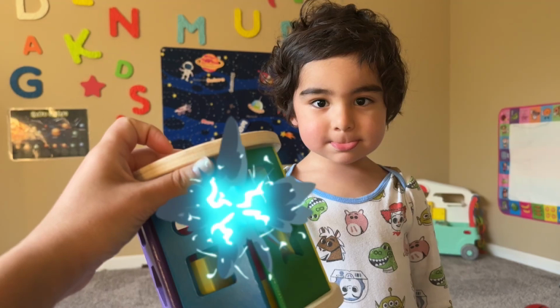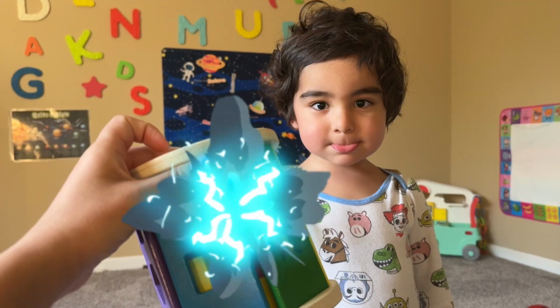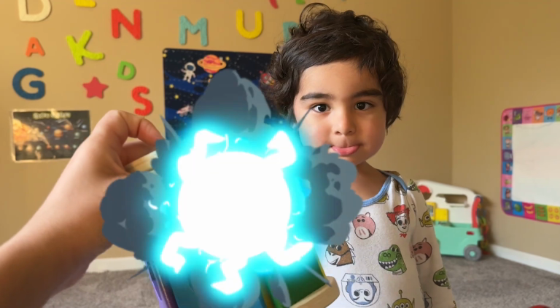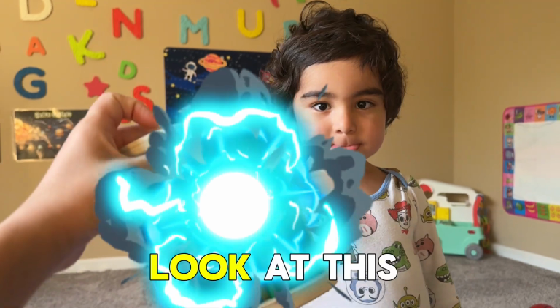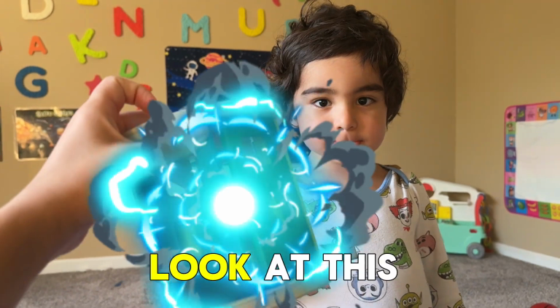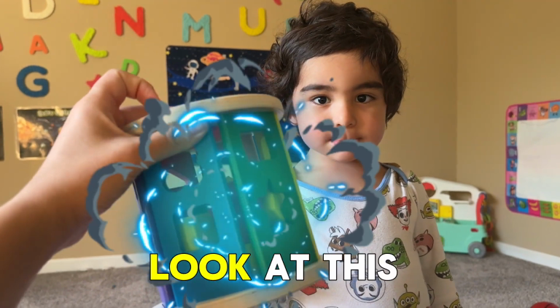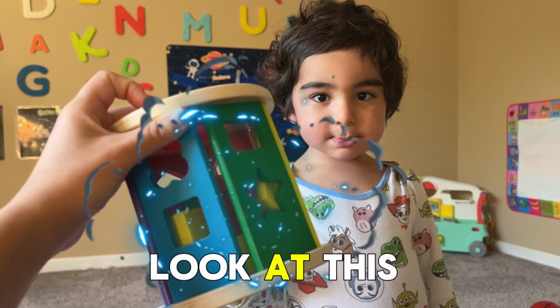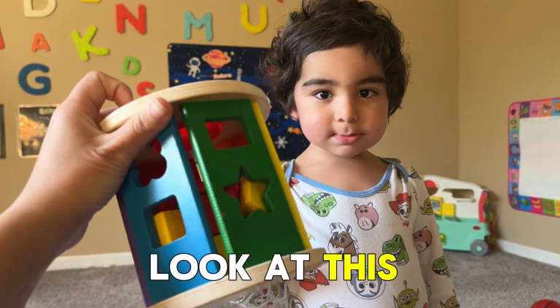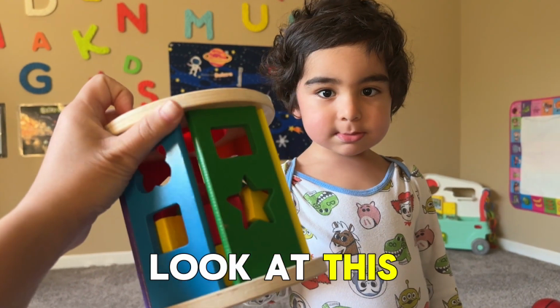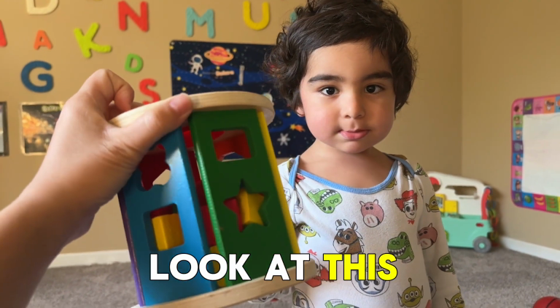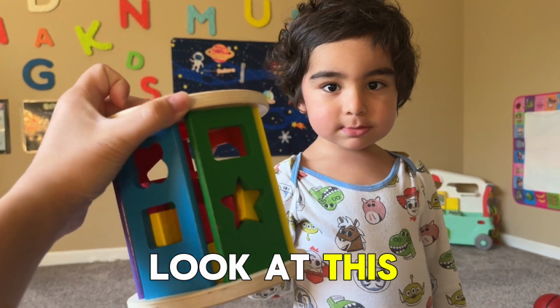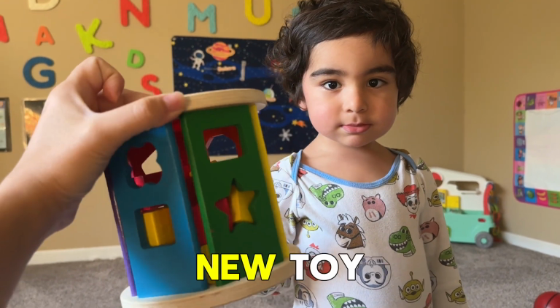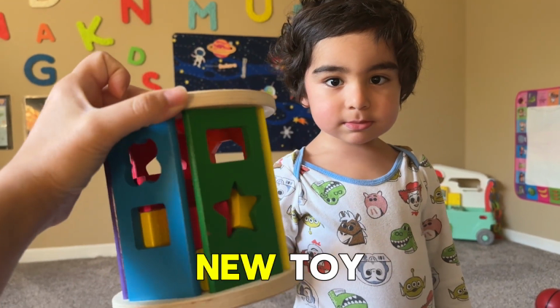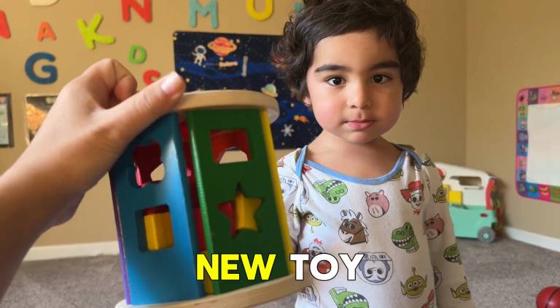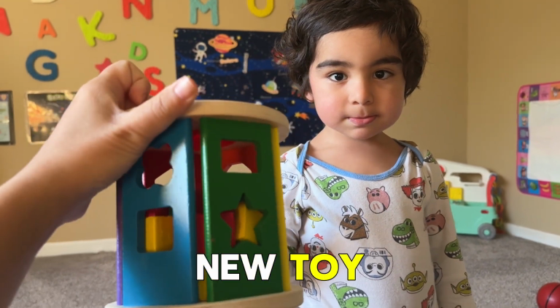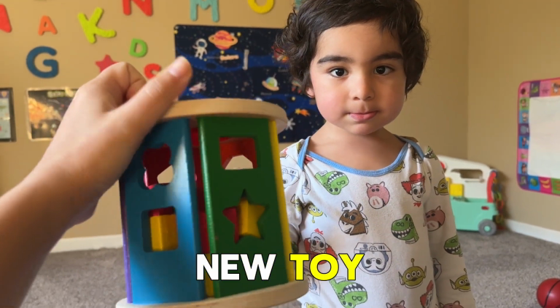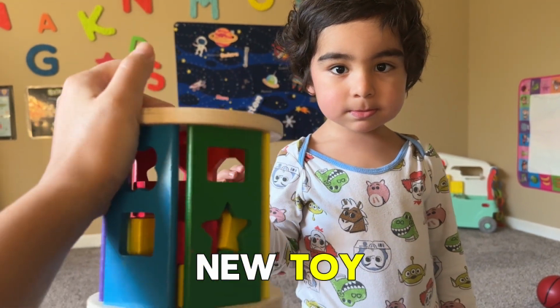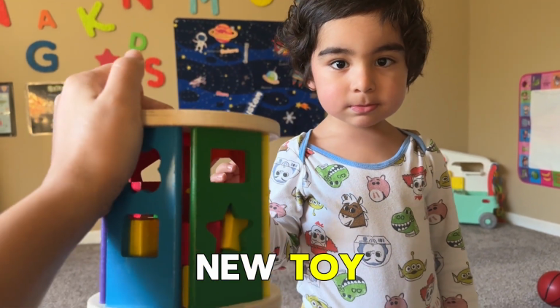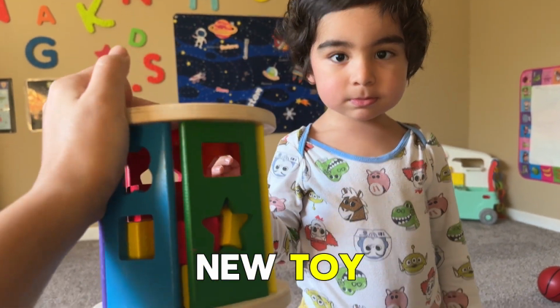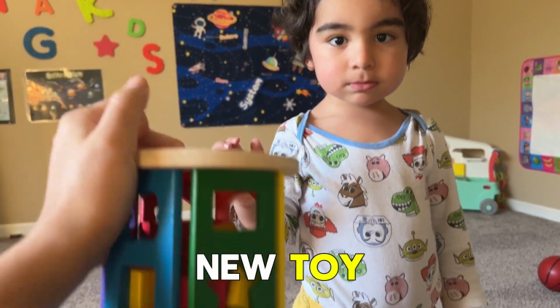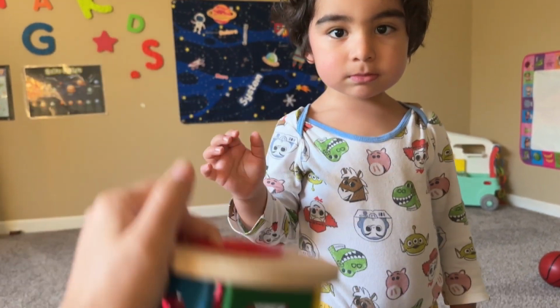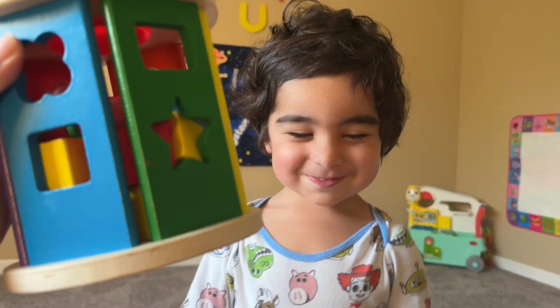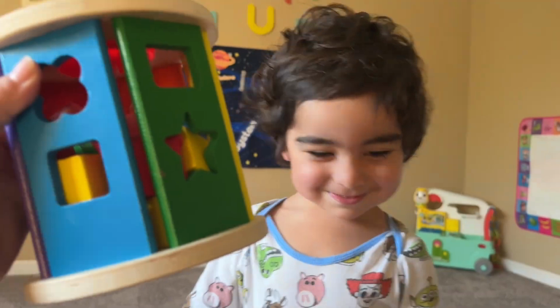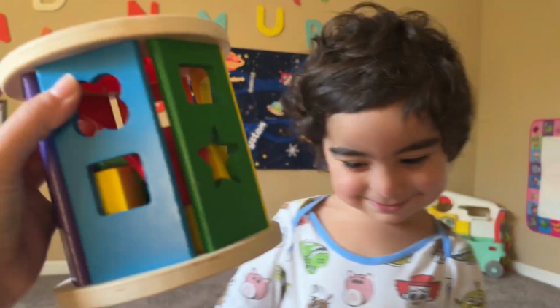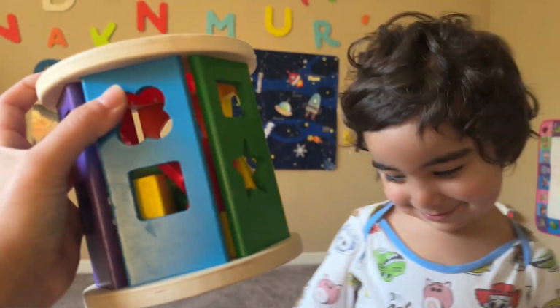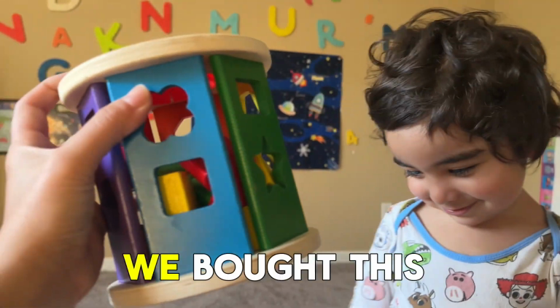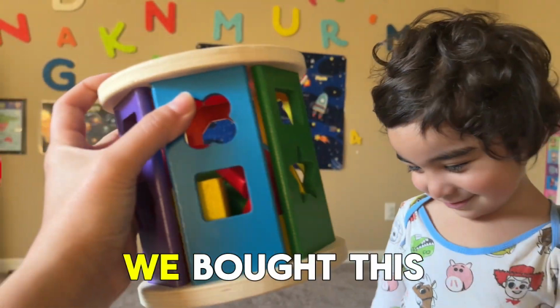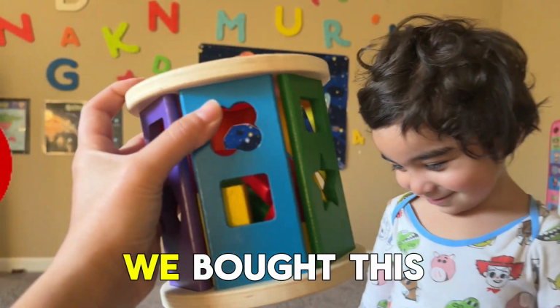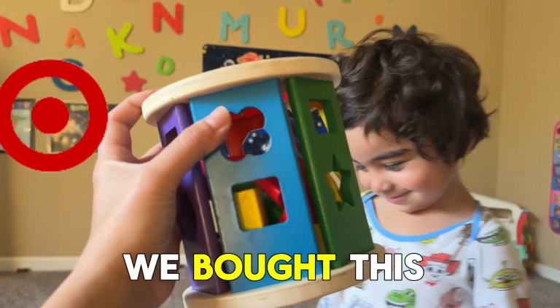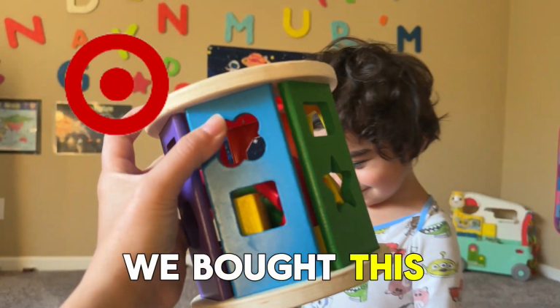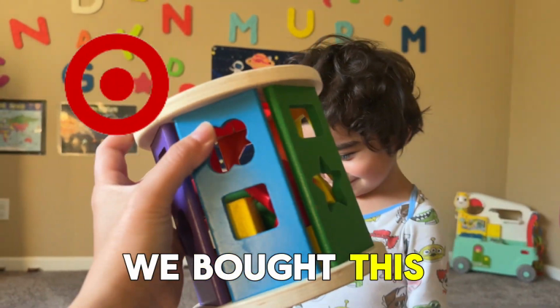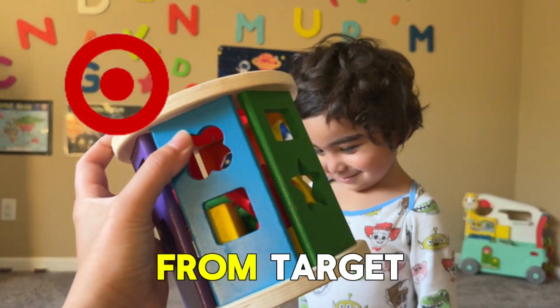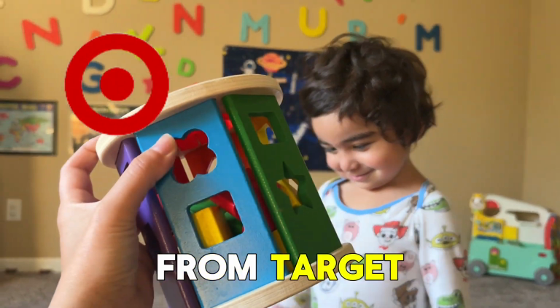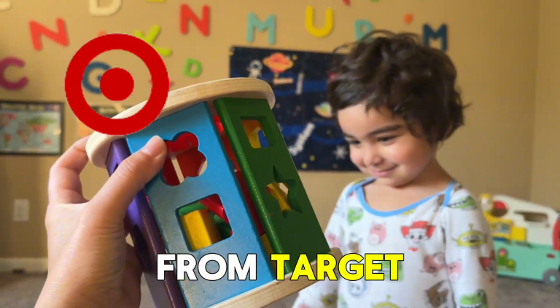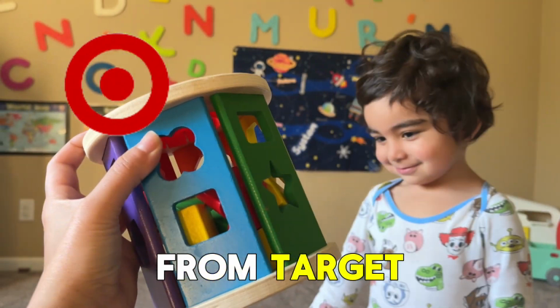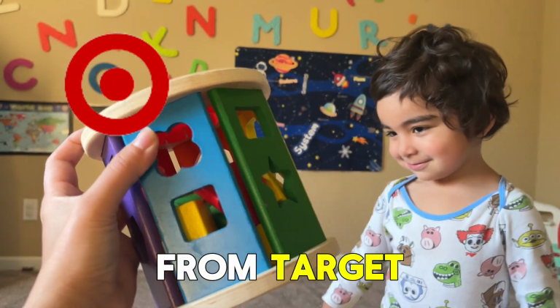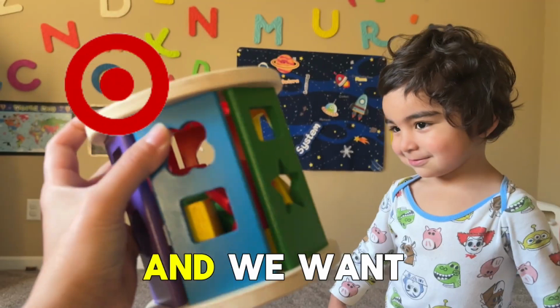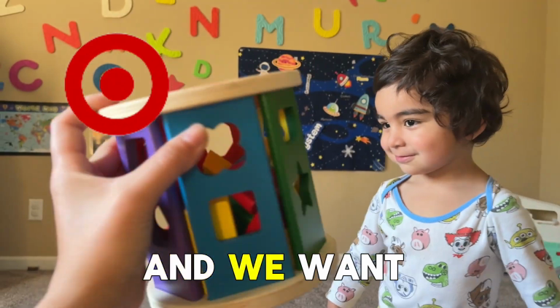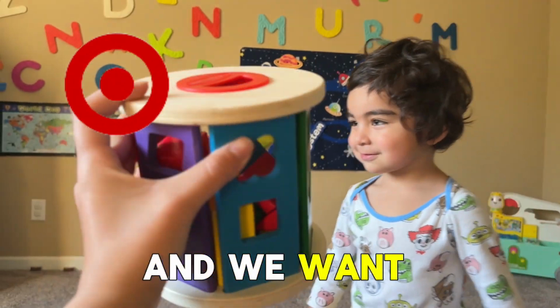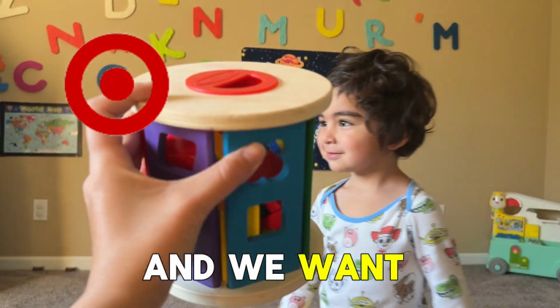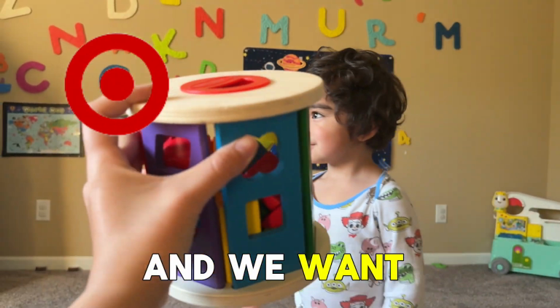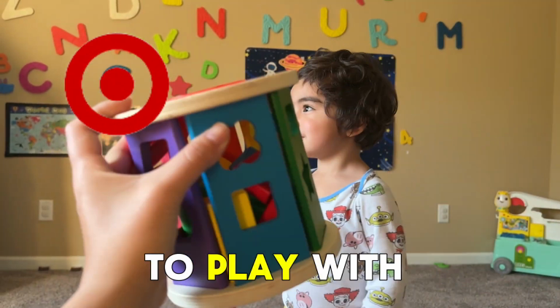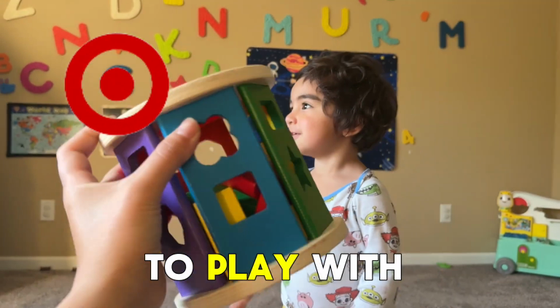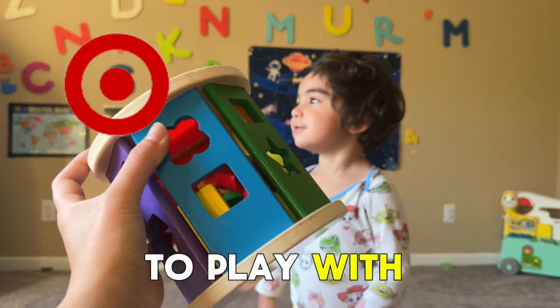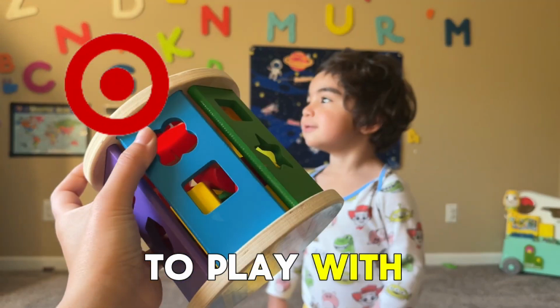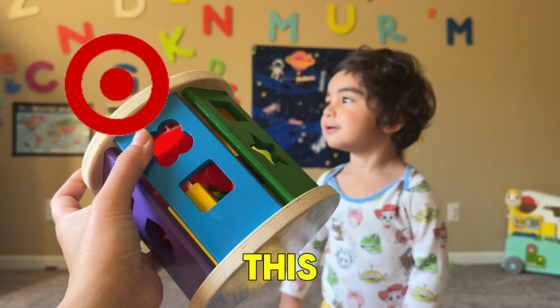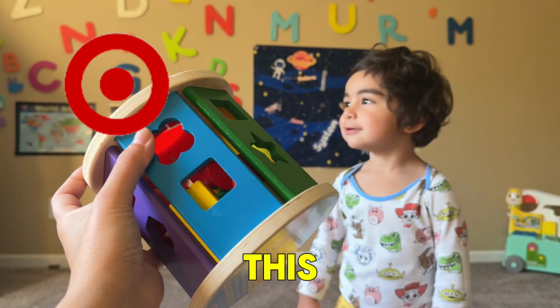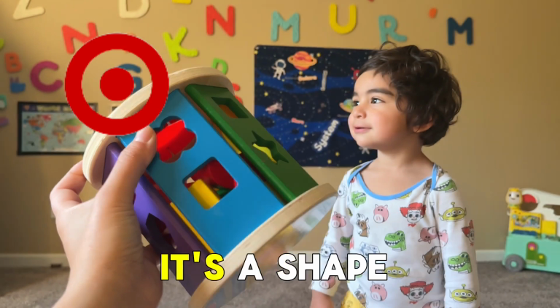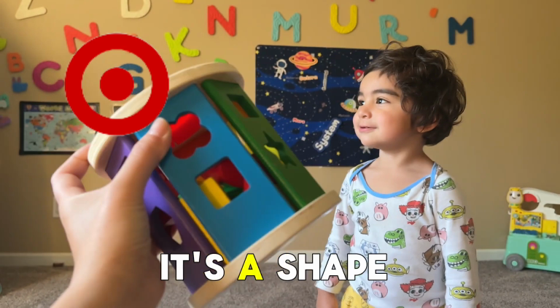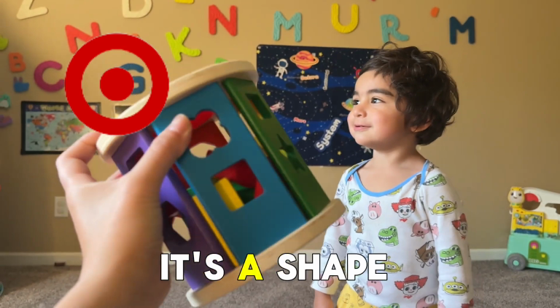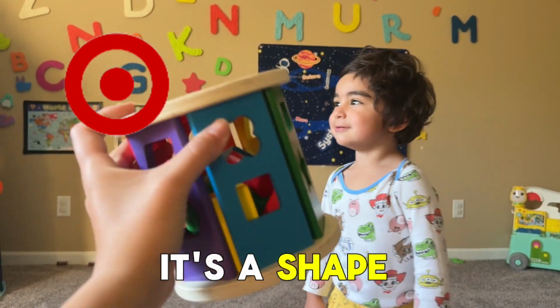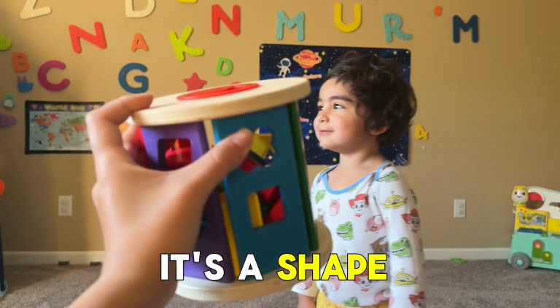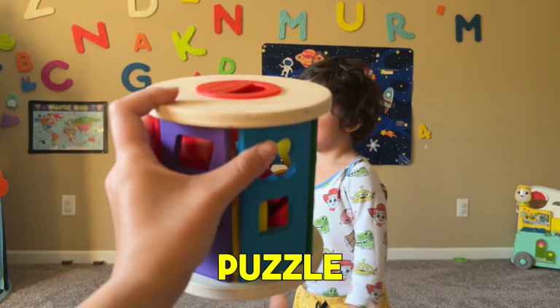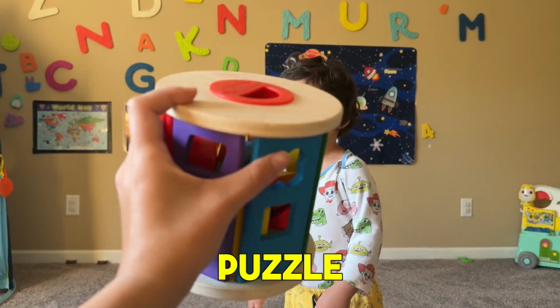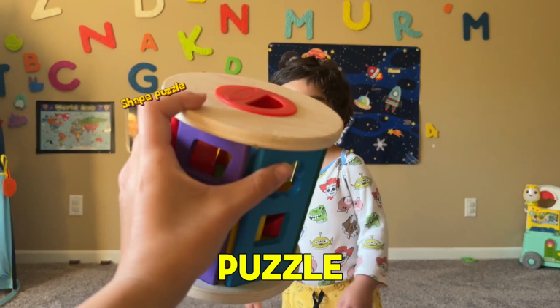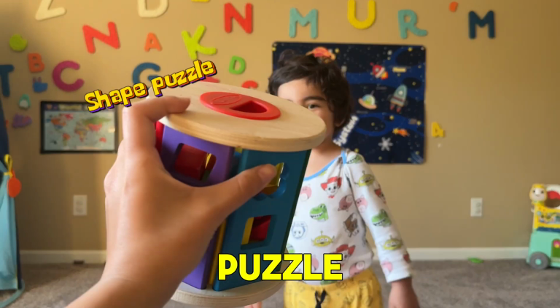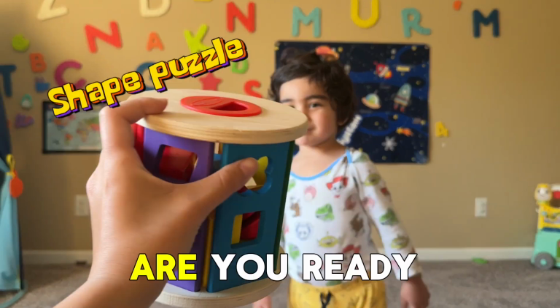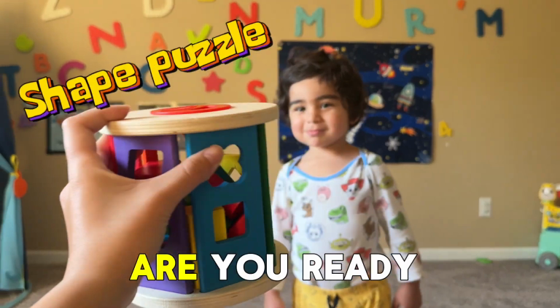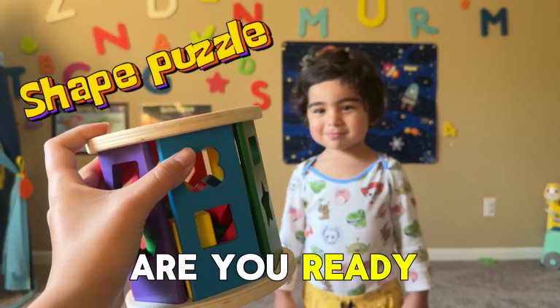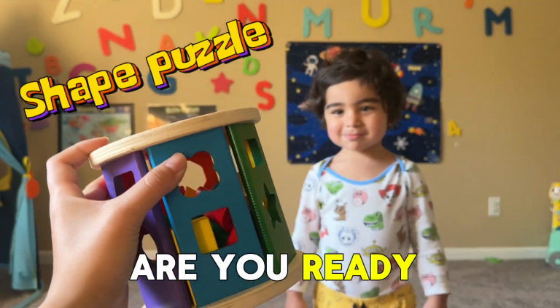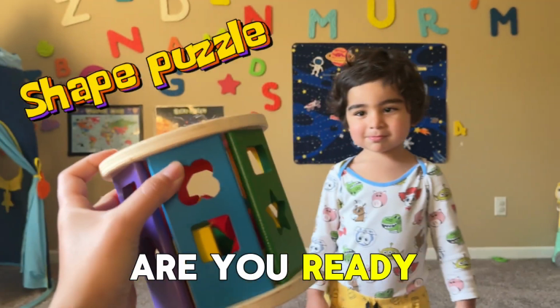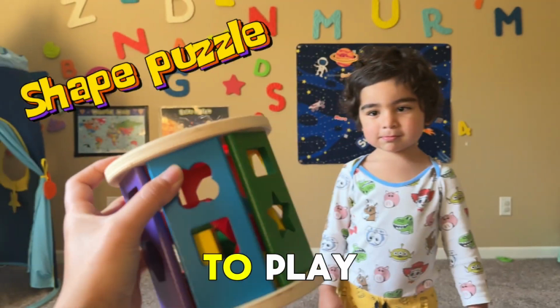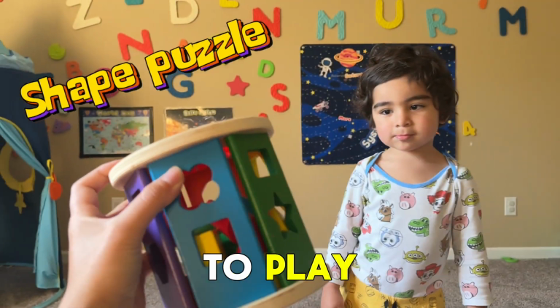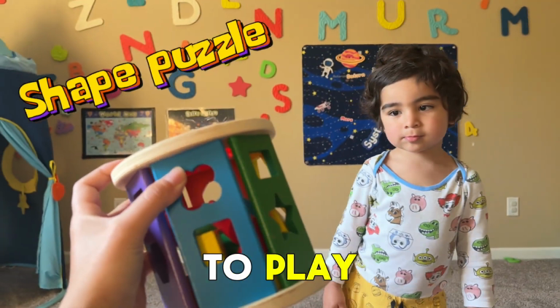Look at this new toy! We bought this from Target and we want to play with this. It's a shape puzzle. Are you ready to play?